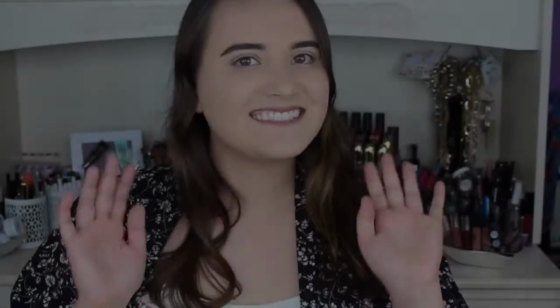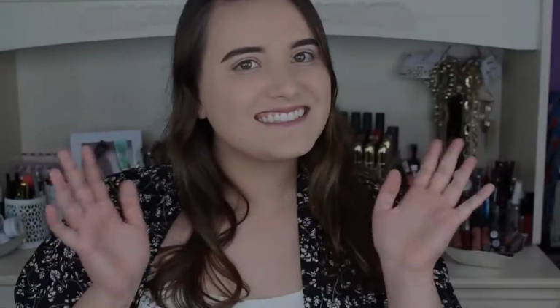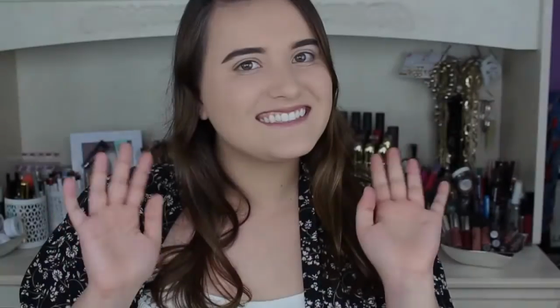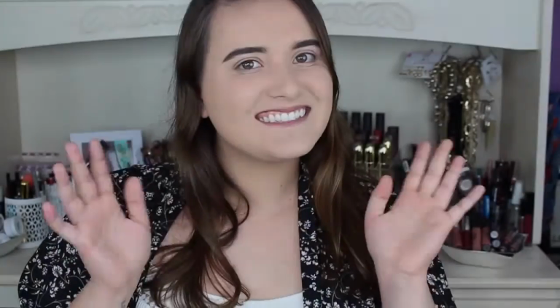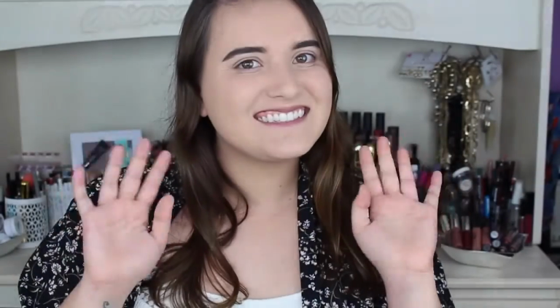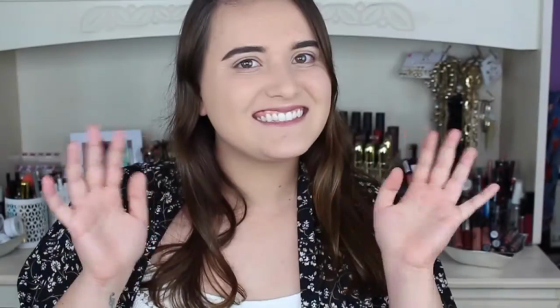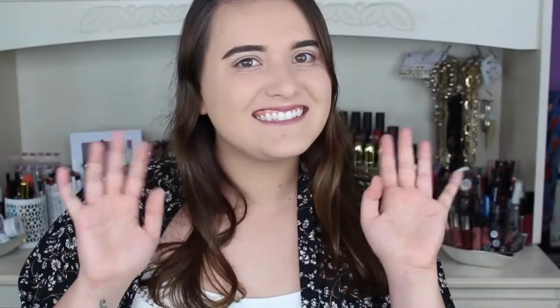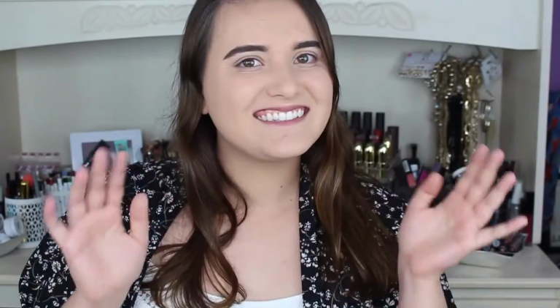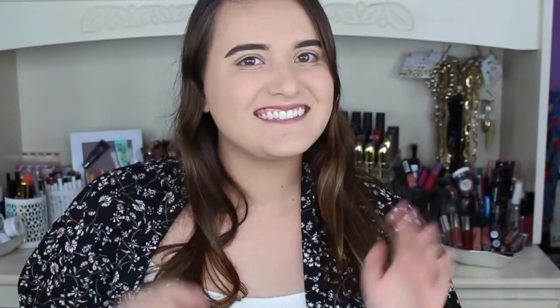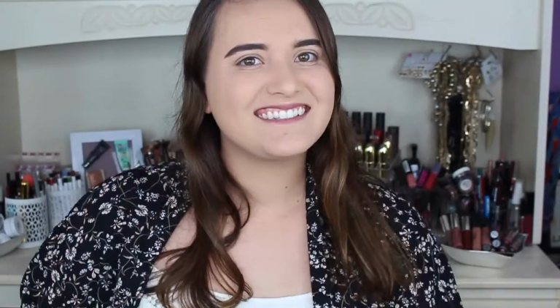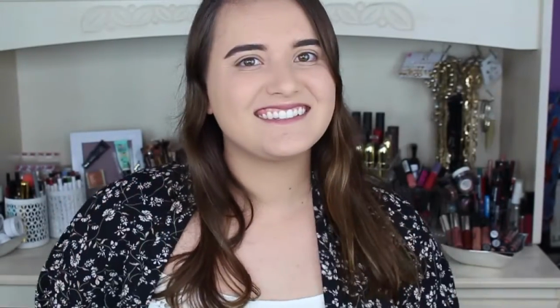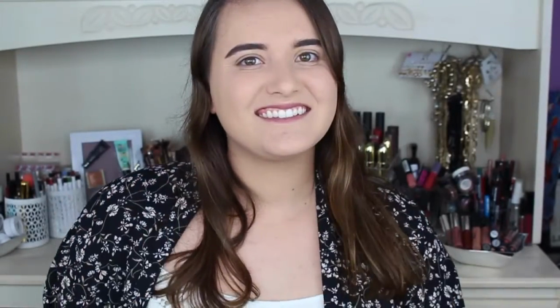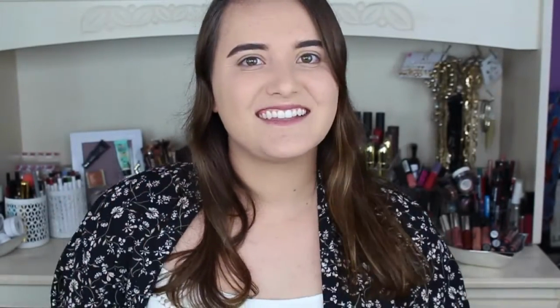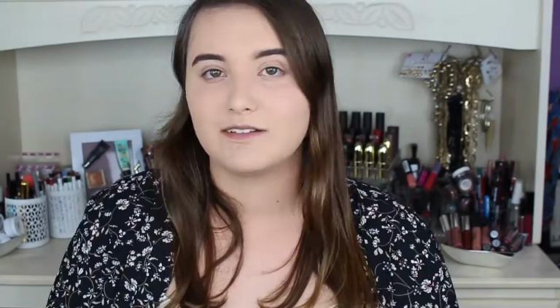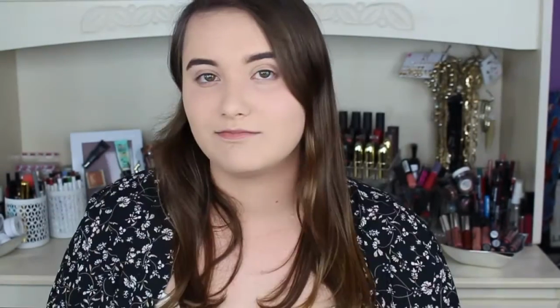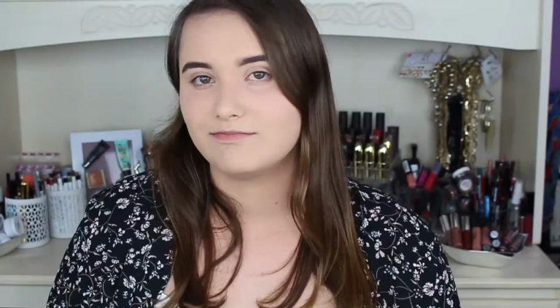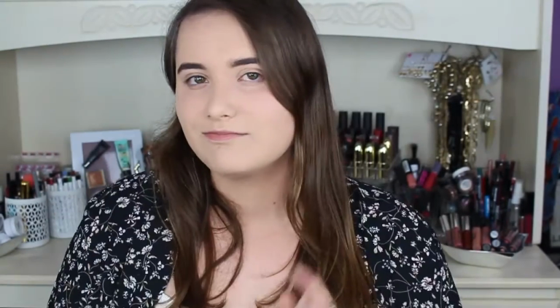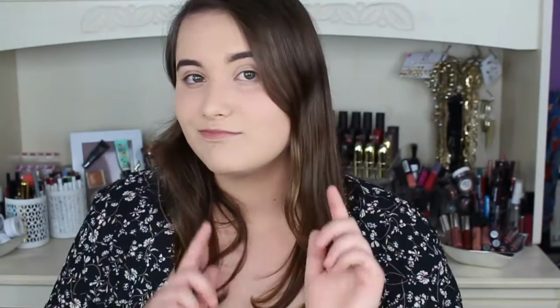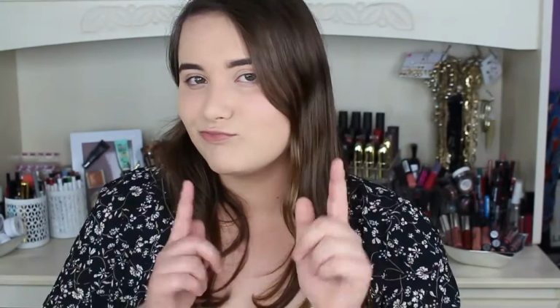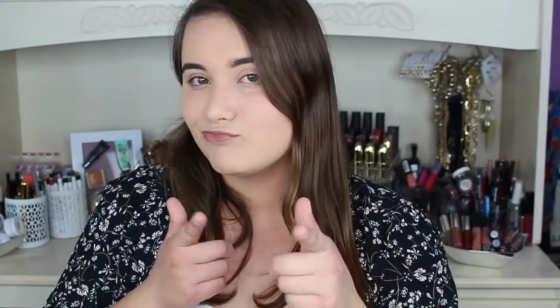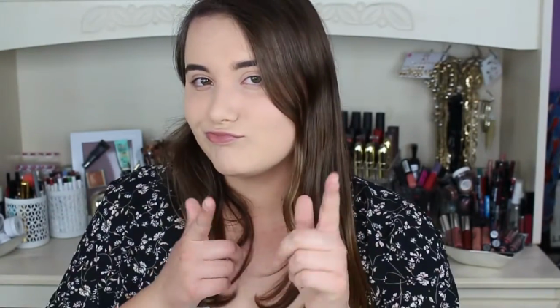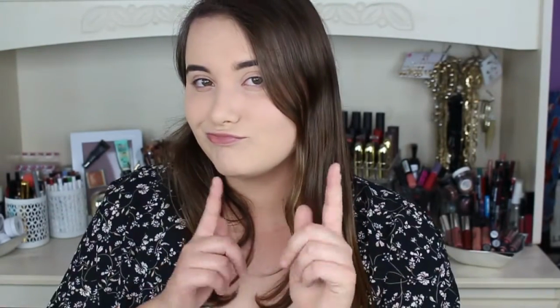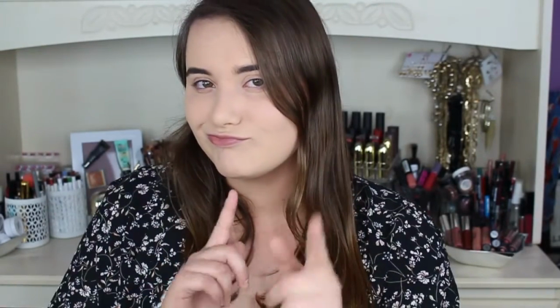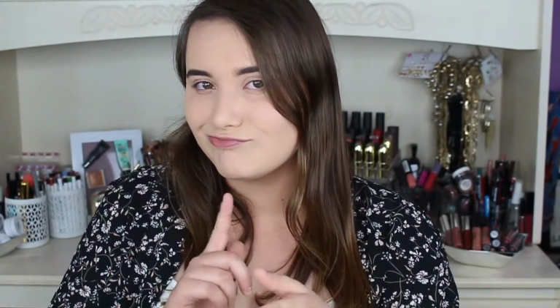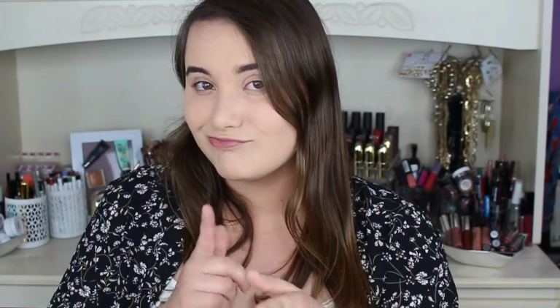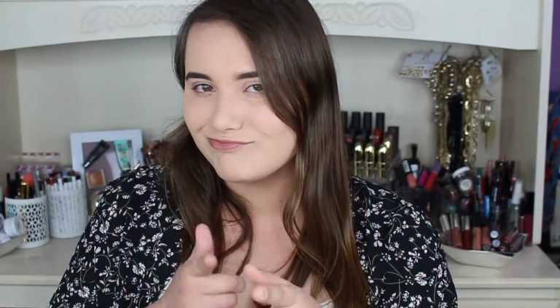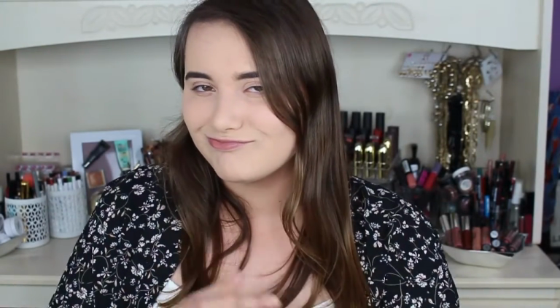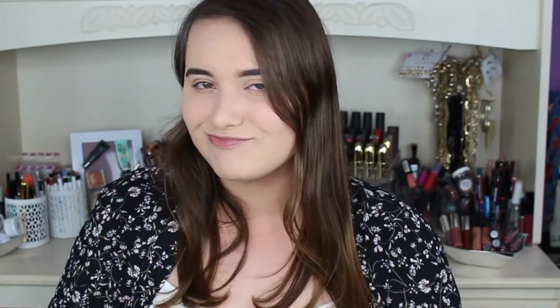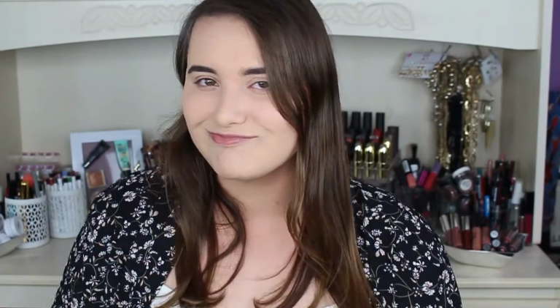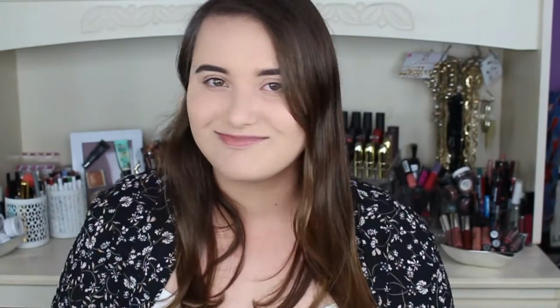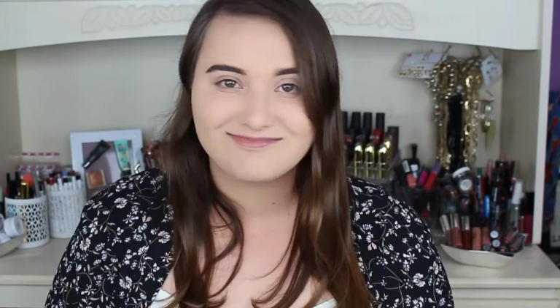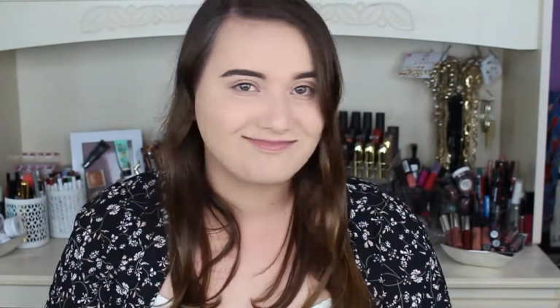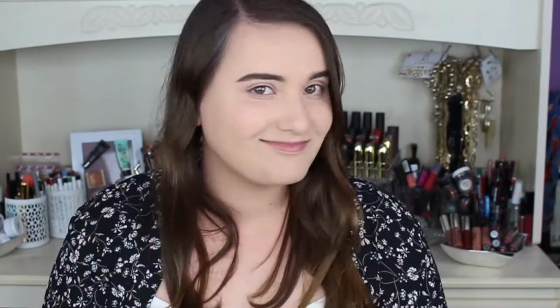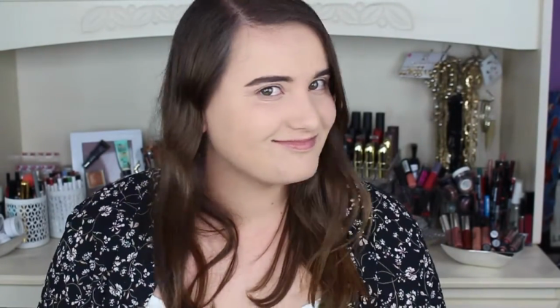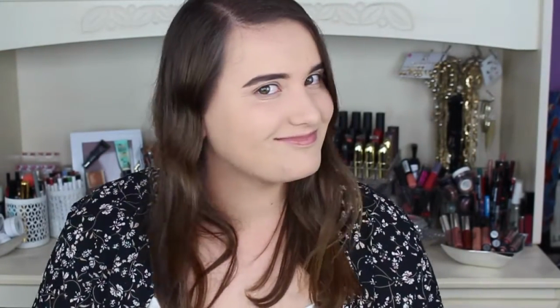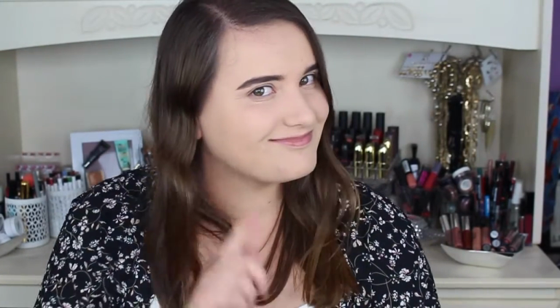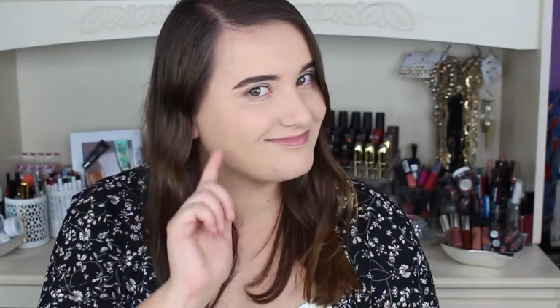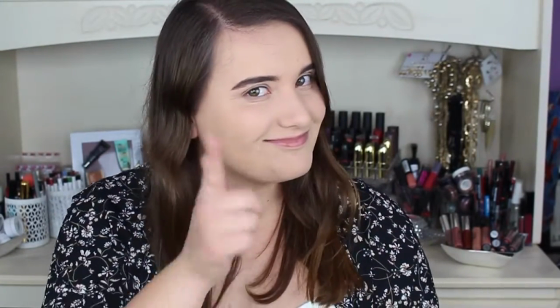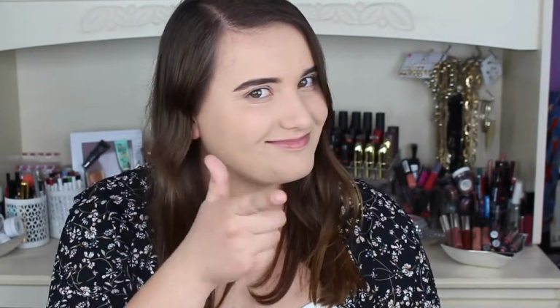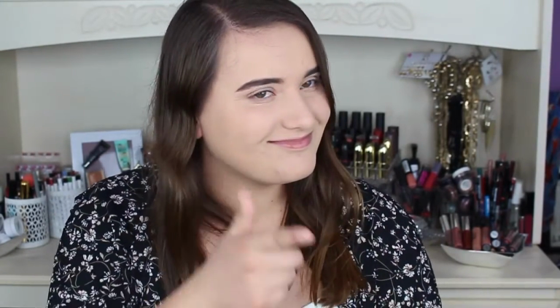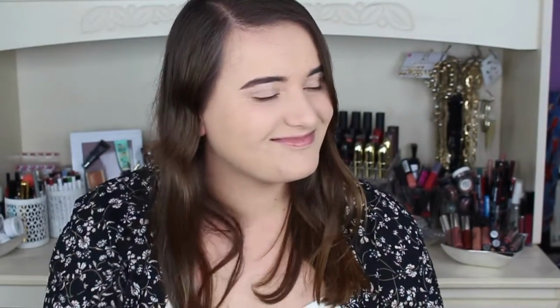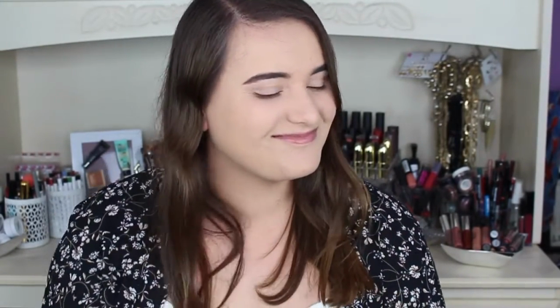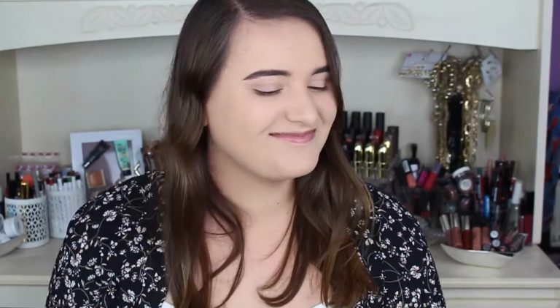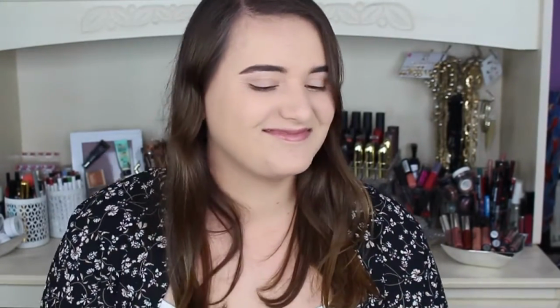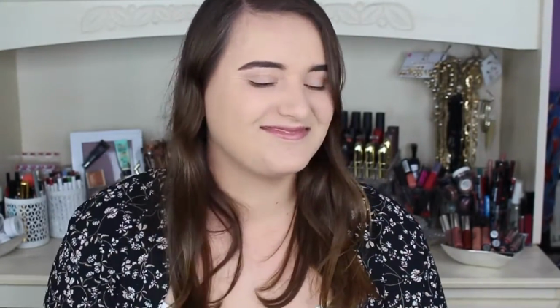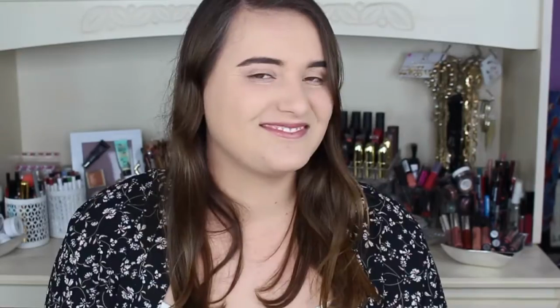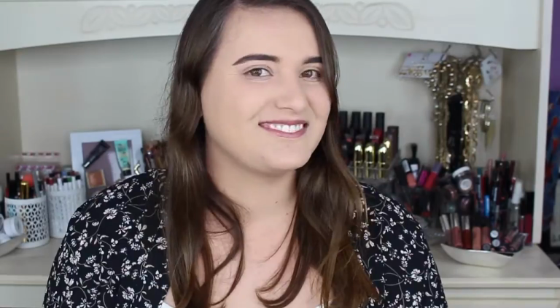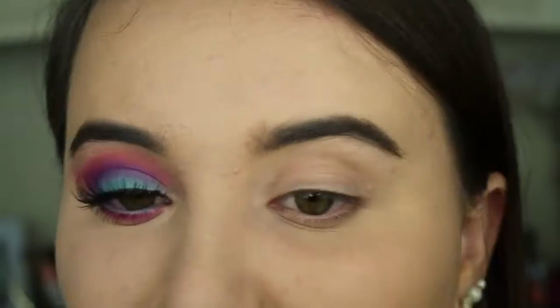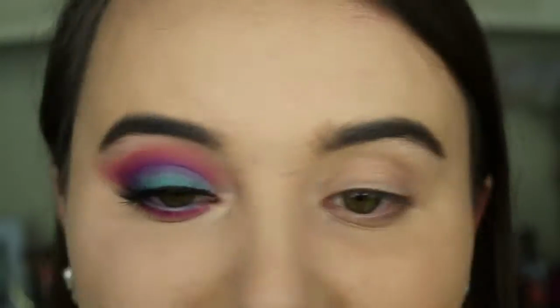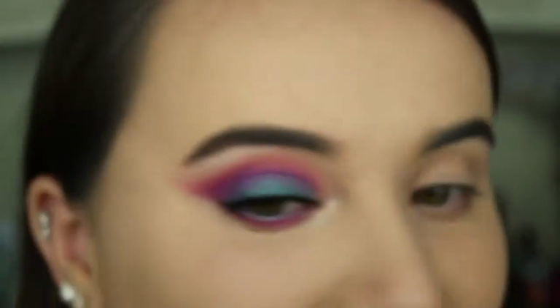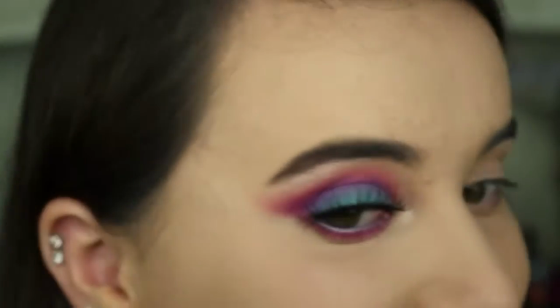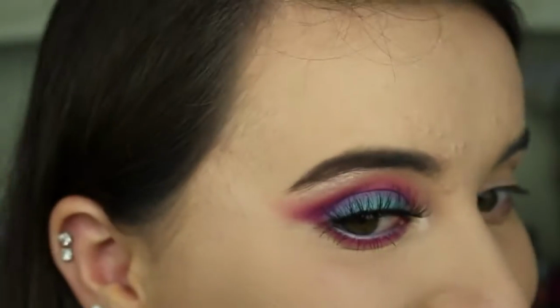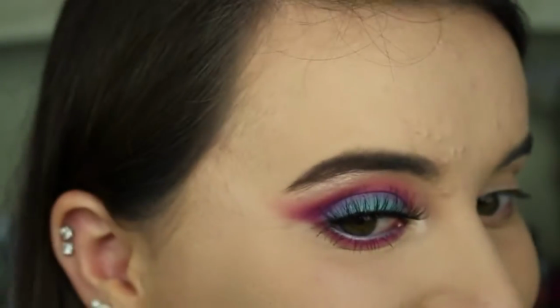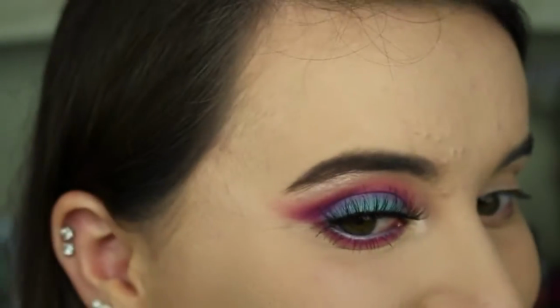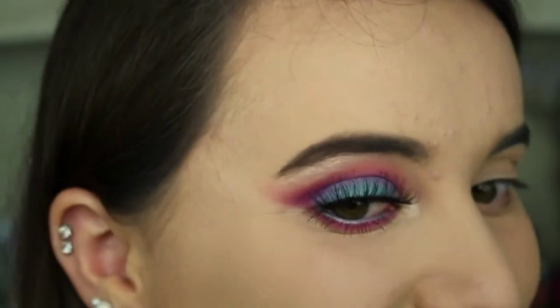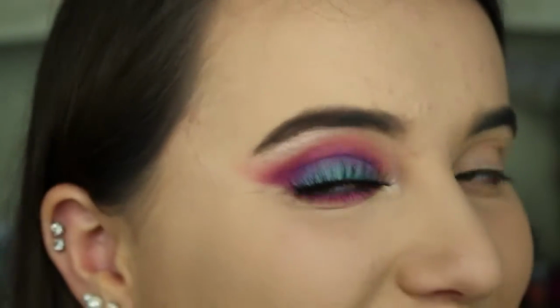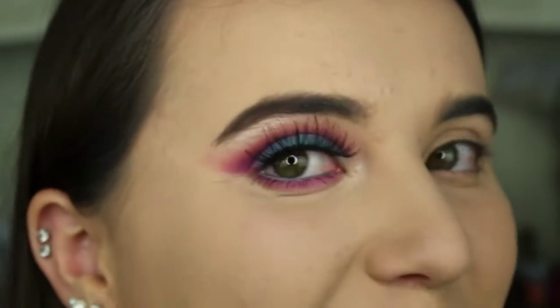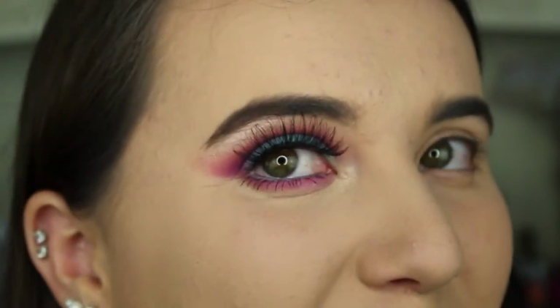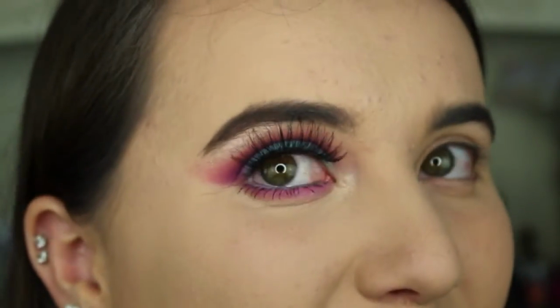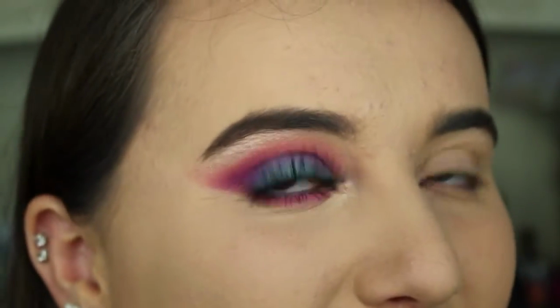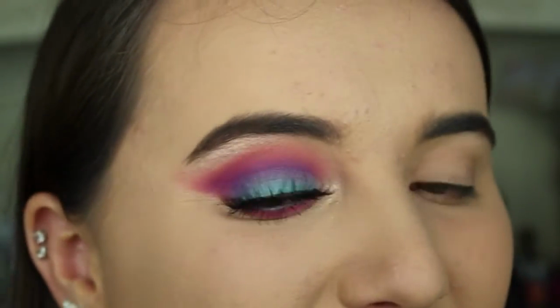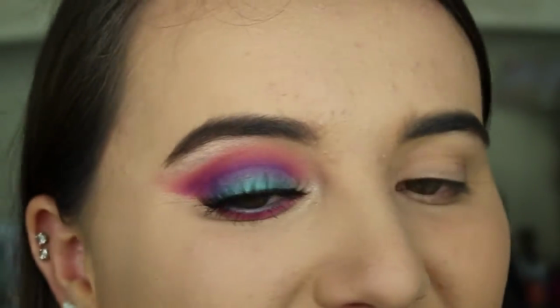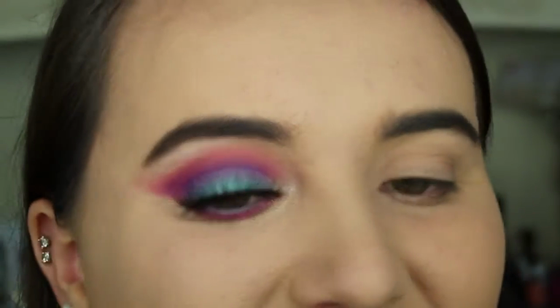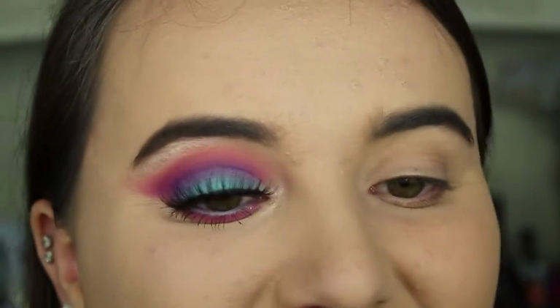Hey guys! So today we are going to be doing a fun and cool makeup look that I came up with. It's this look right here.